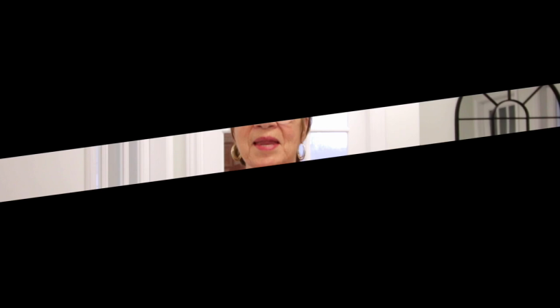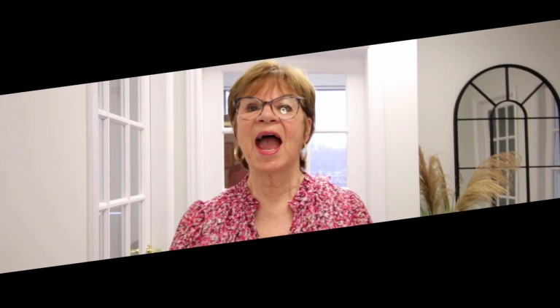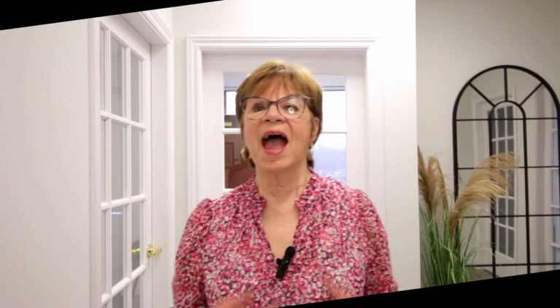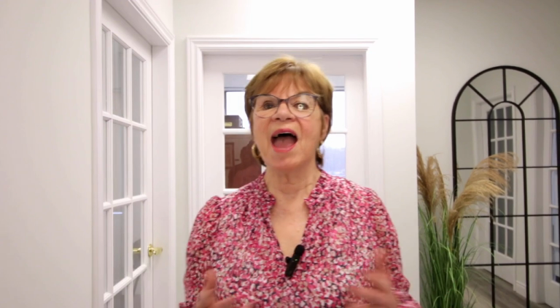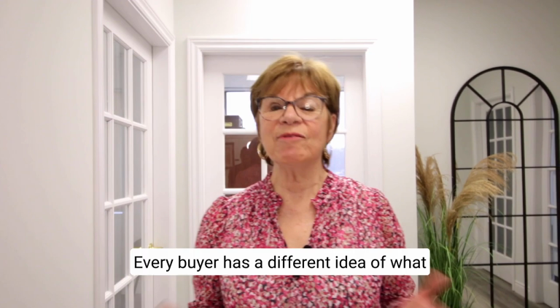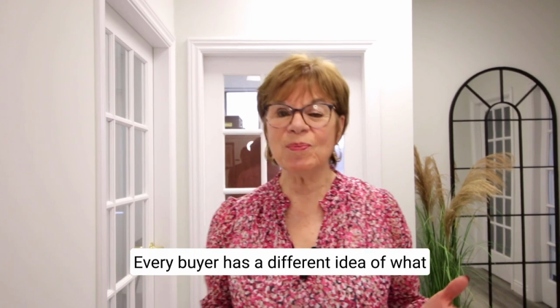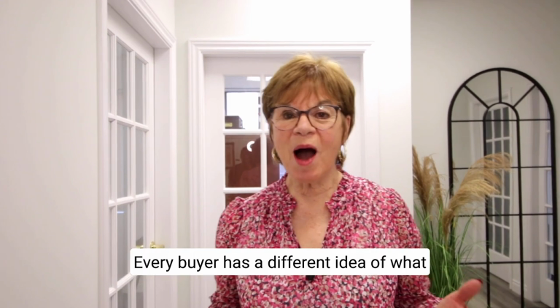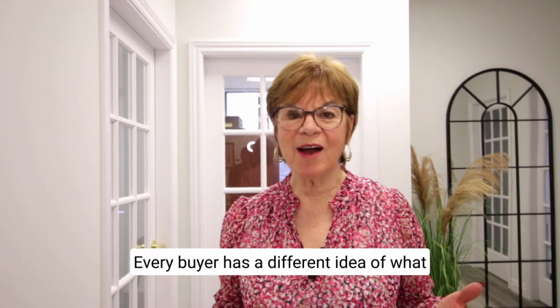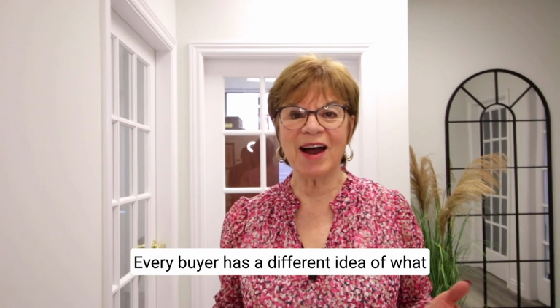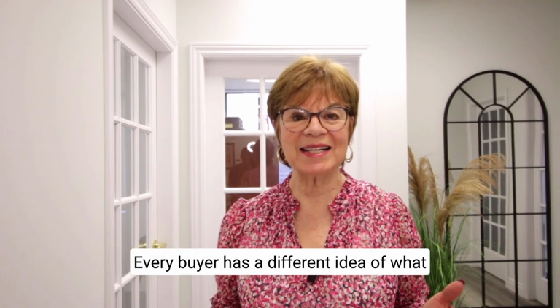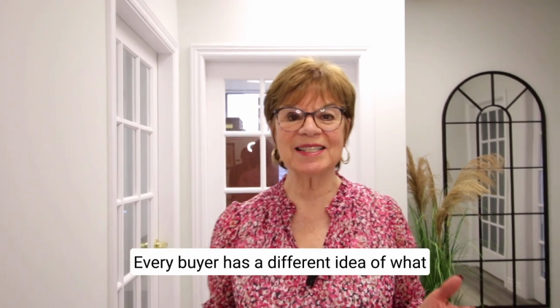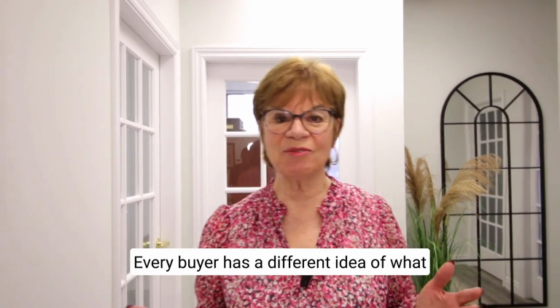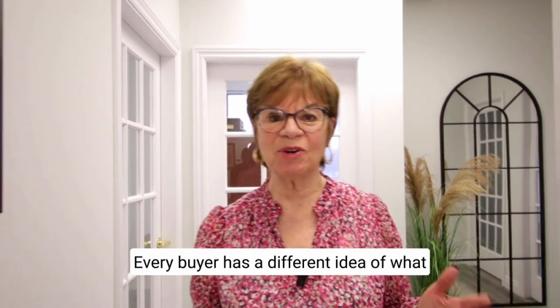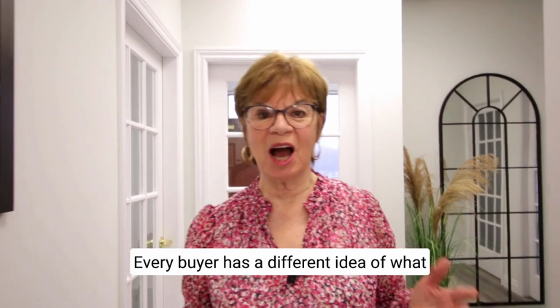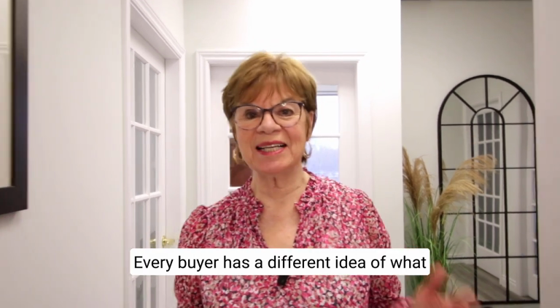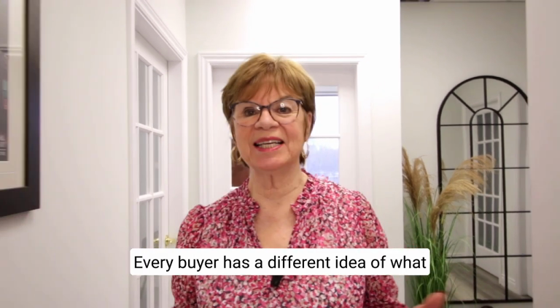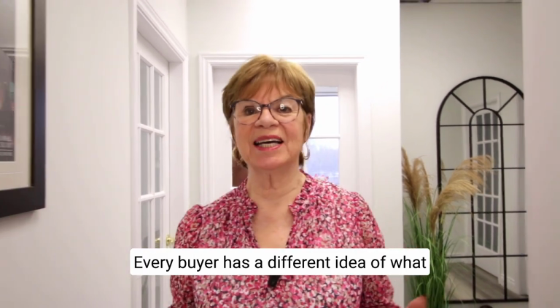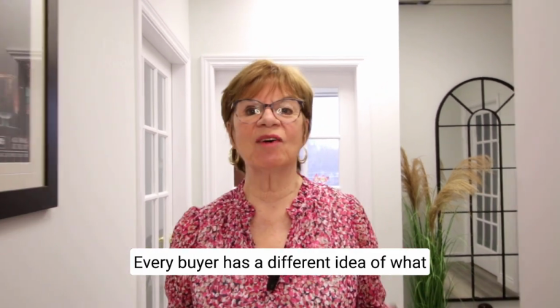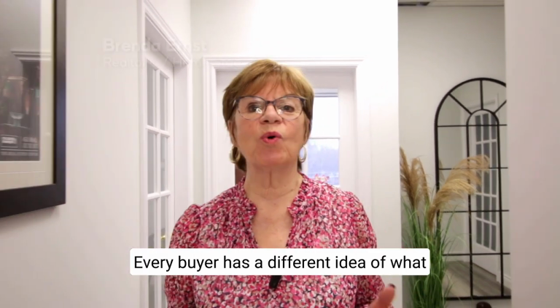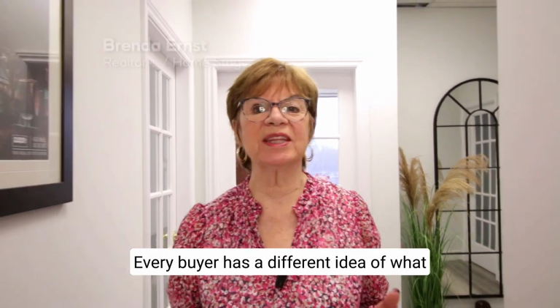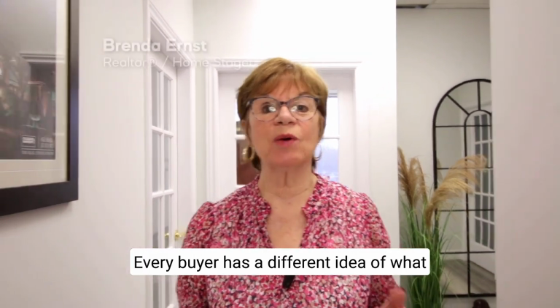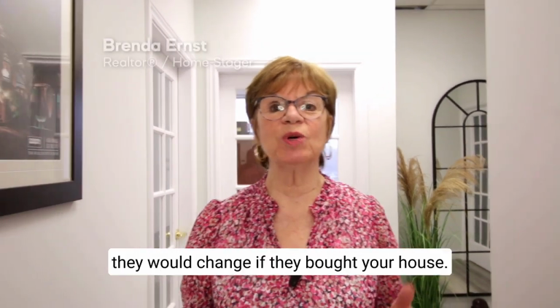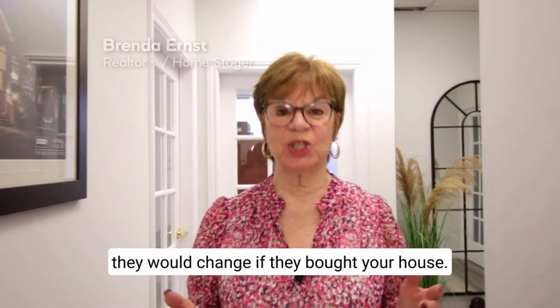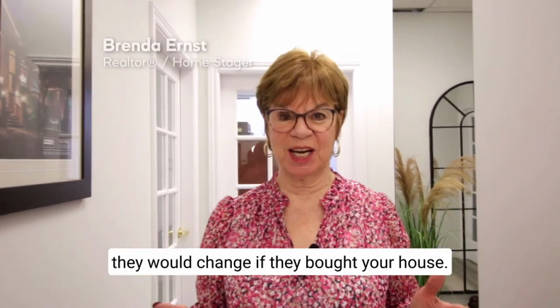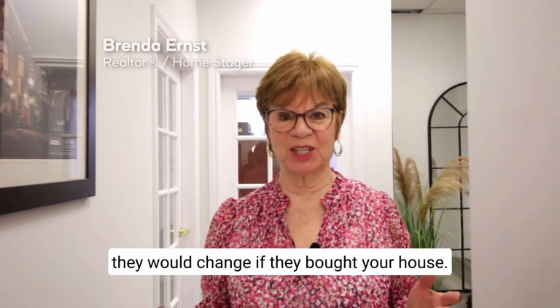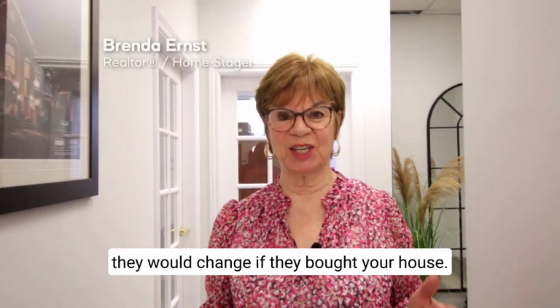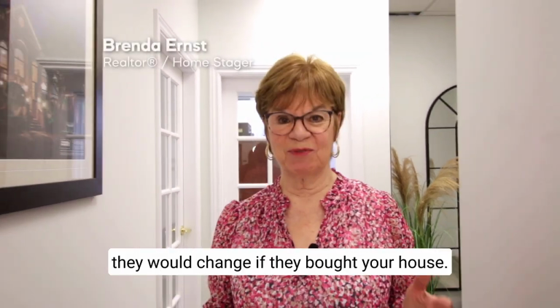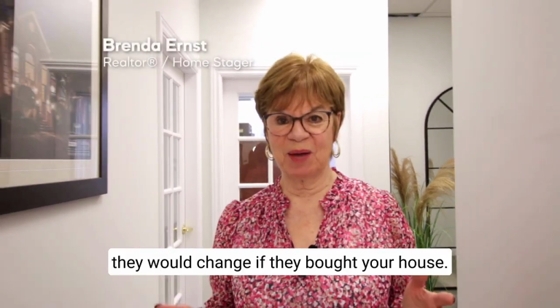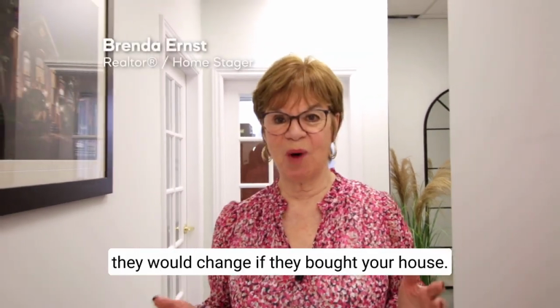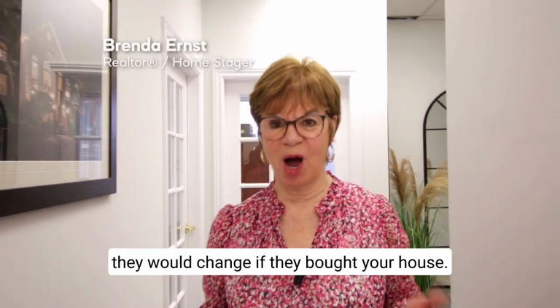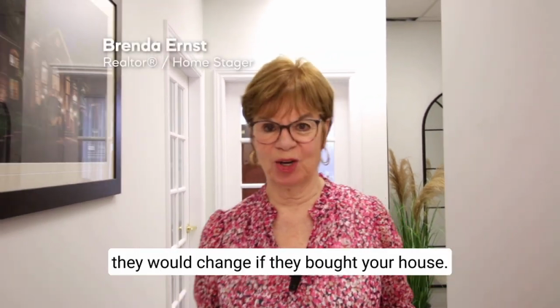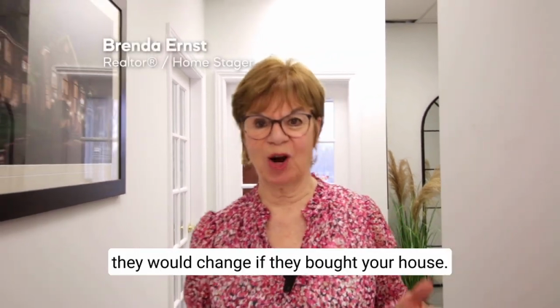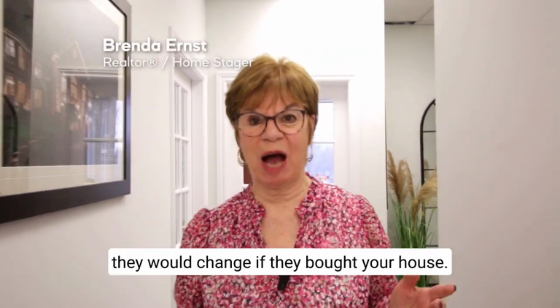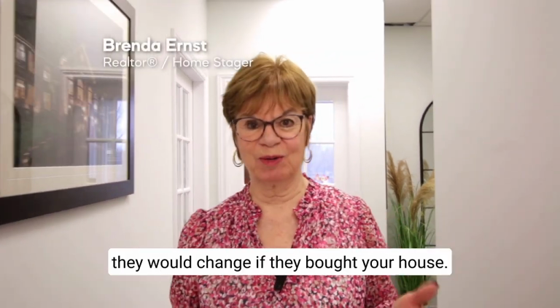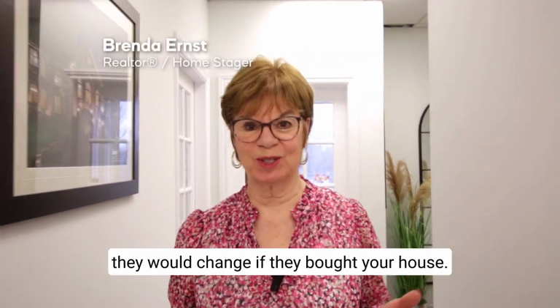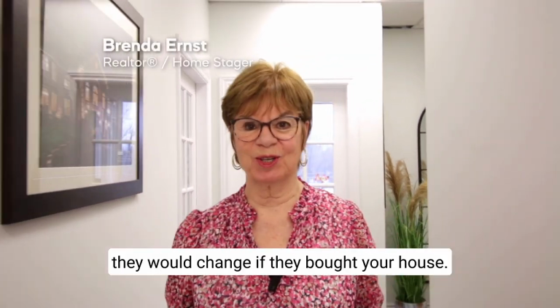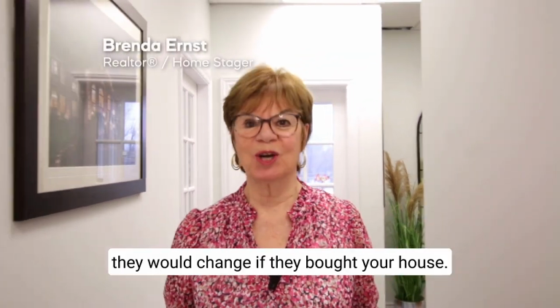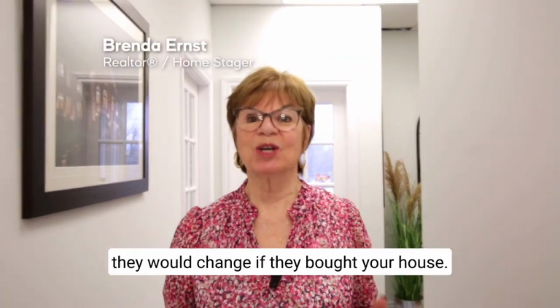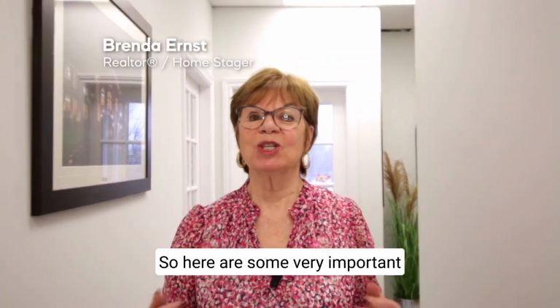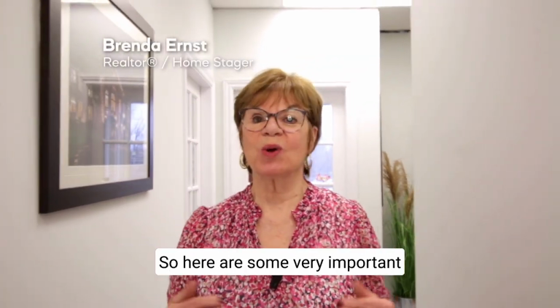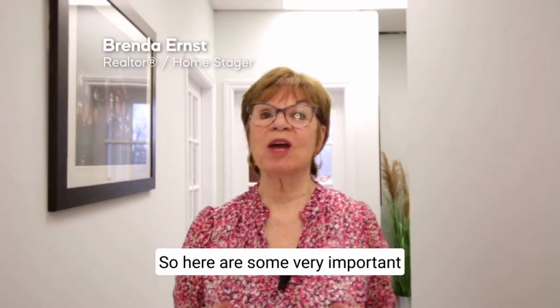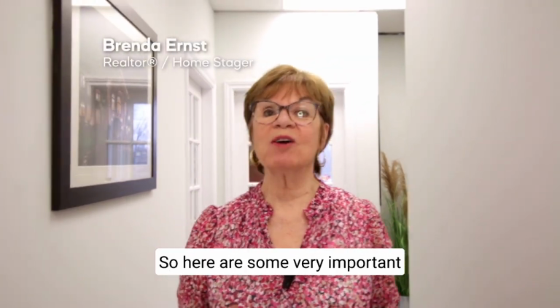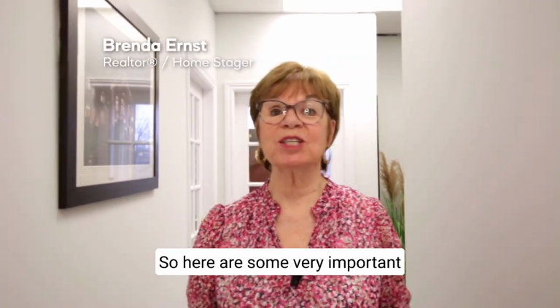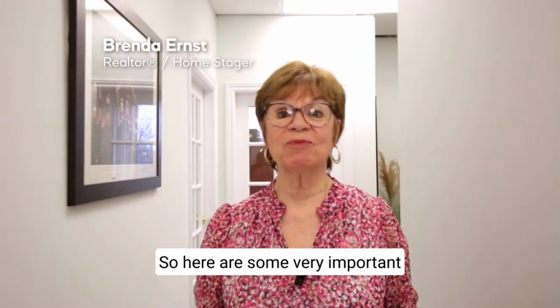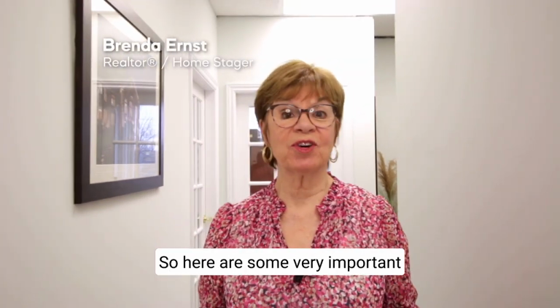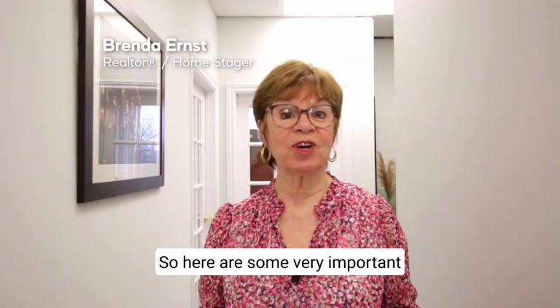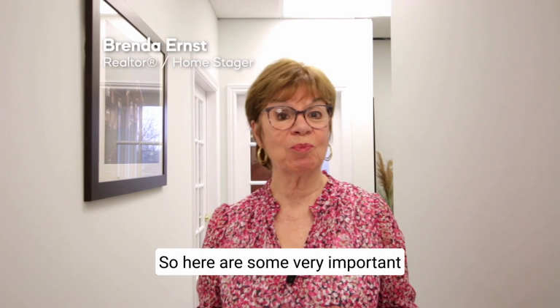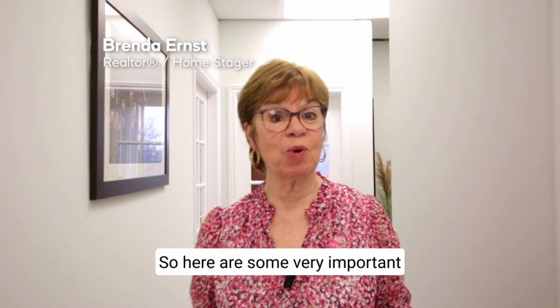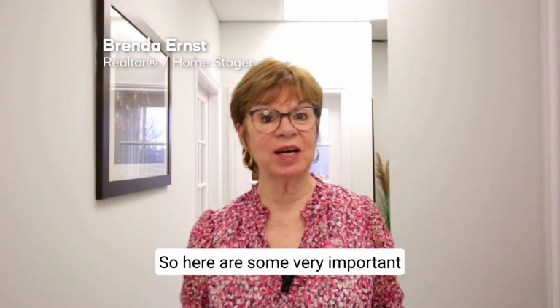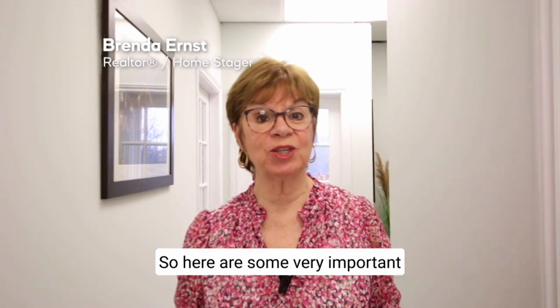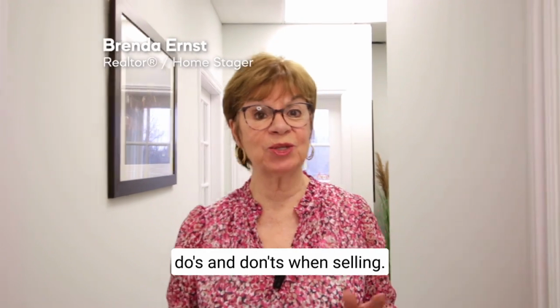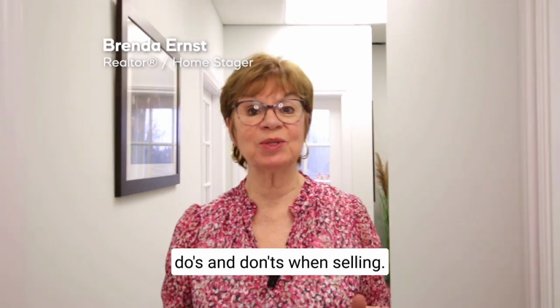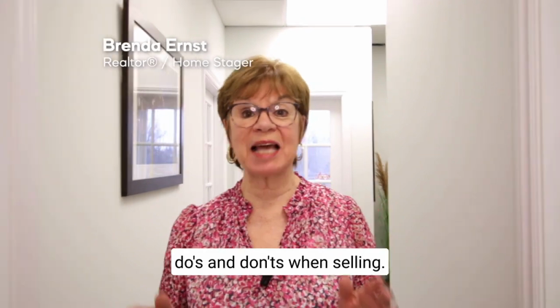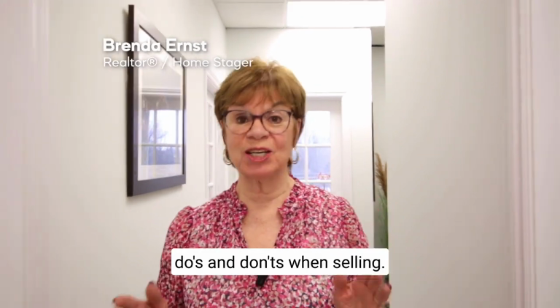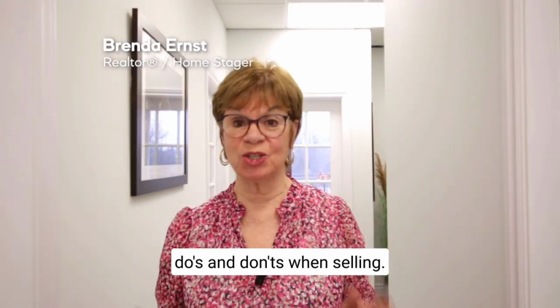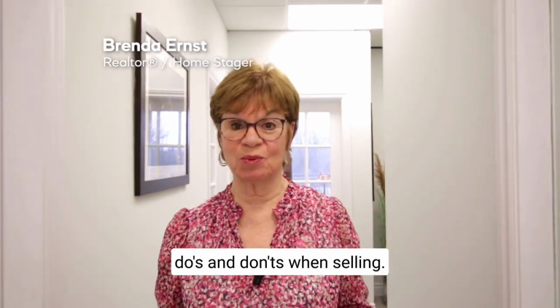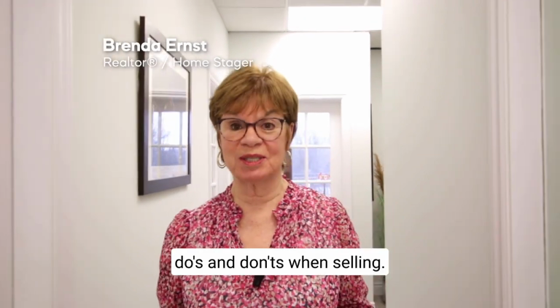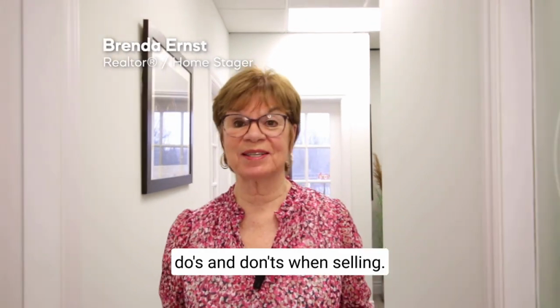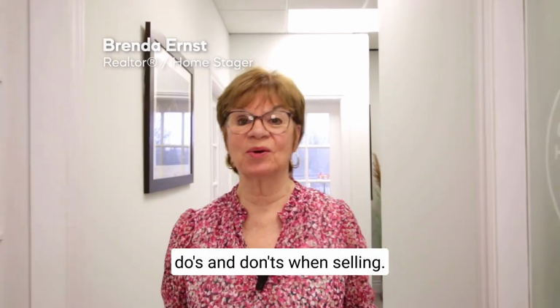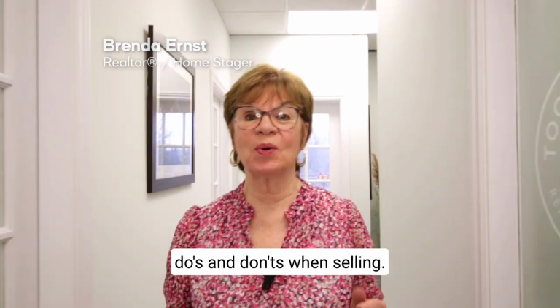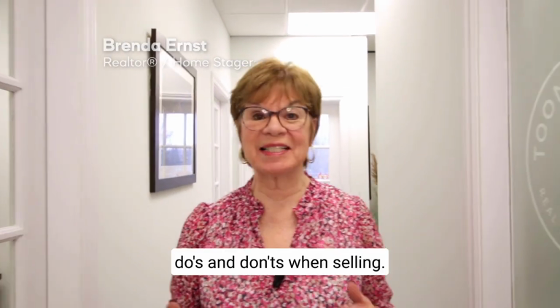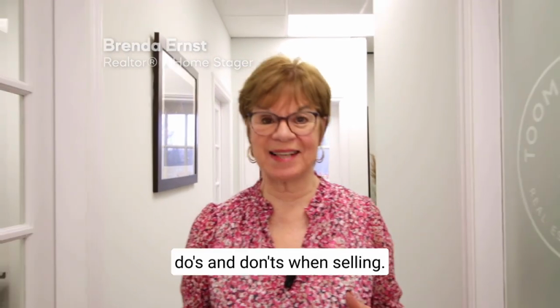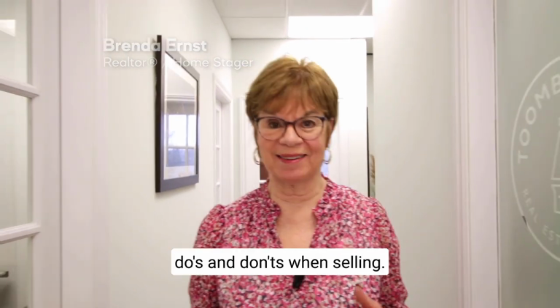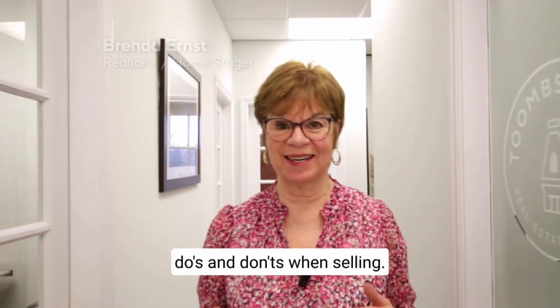Every buyer has a different idea of what they would change if they bought your house. So here are some very important do's and don'ts when selling.